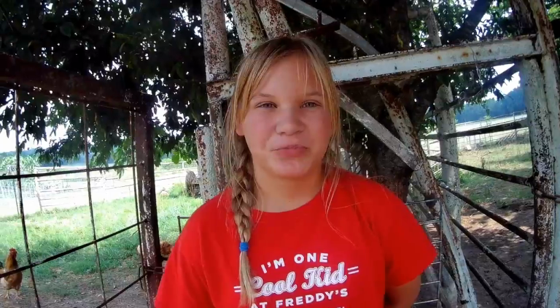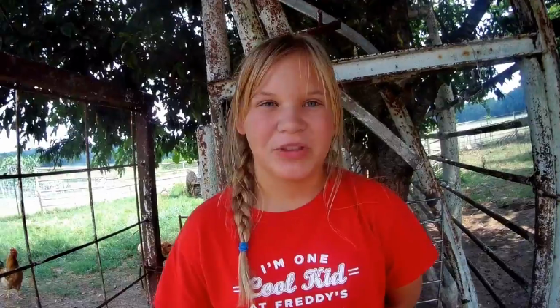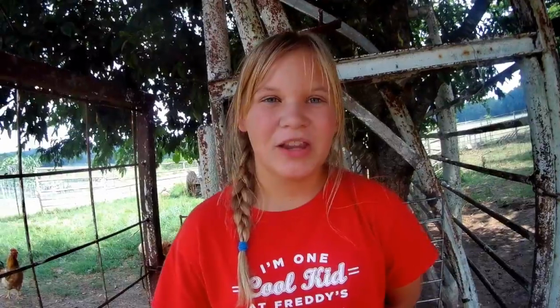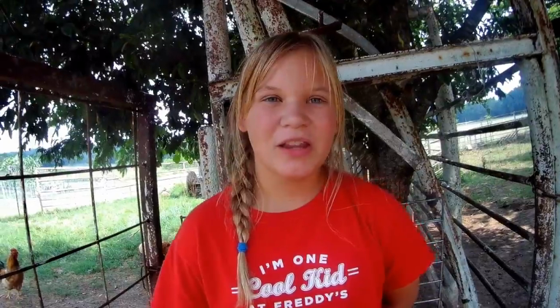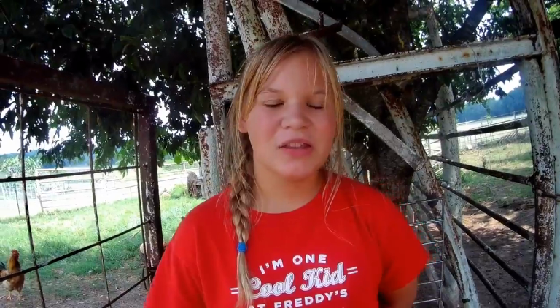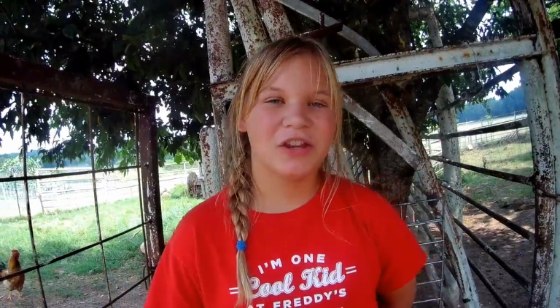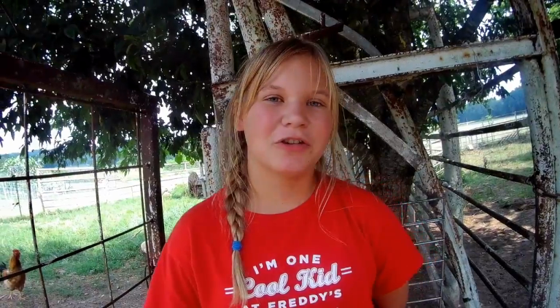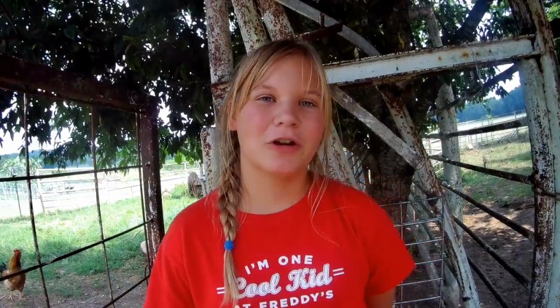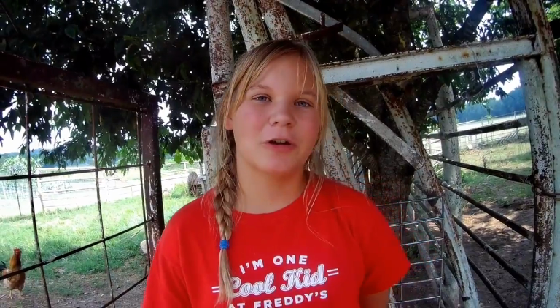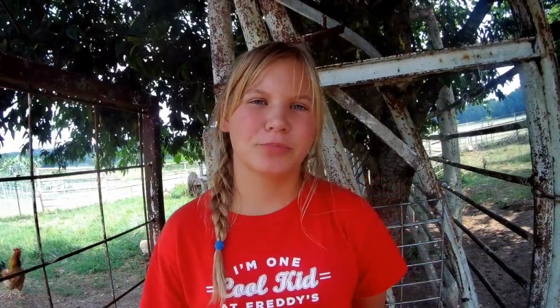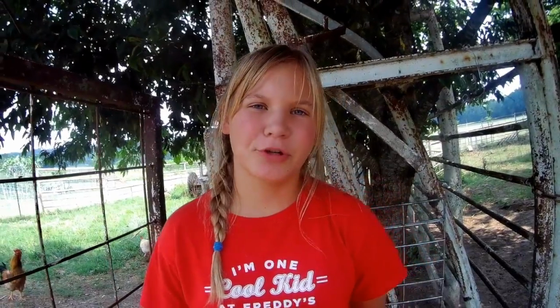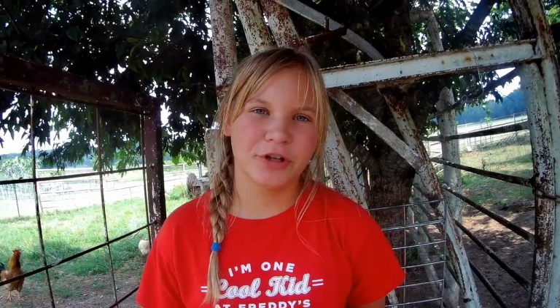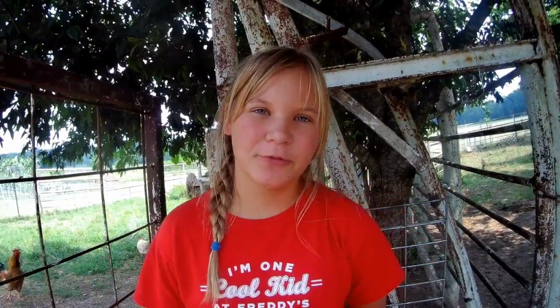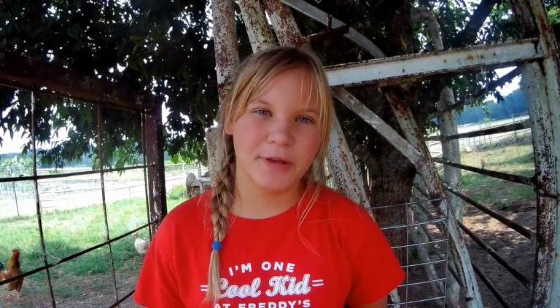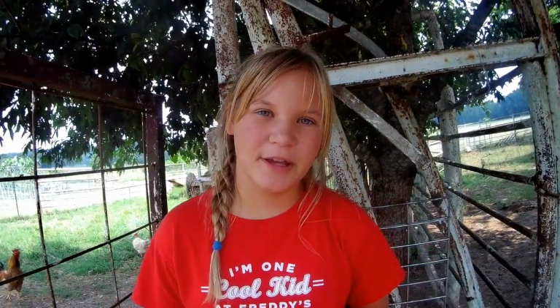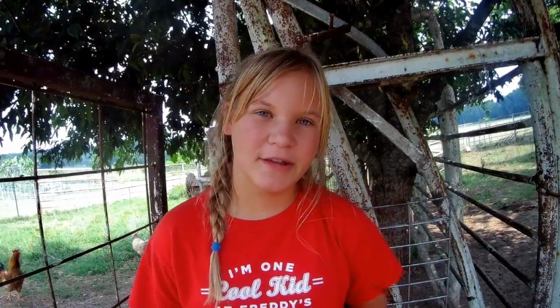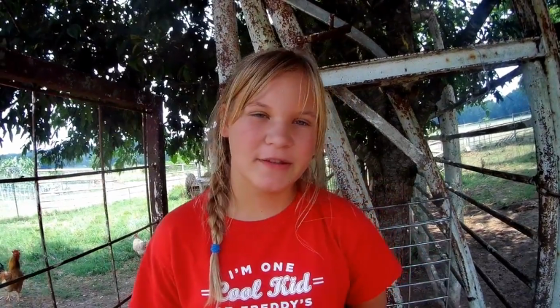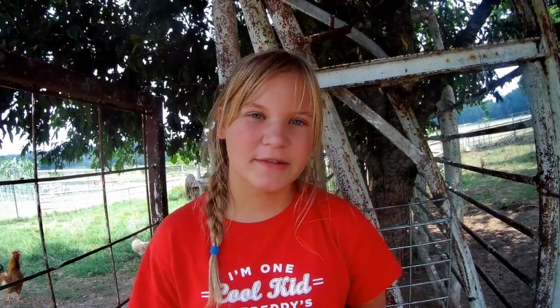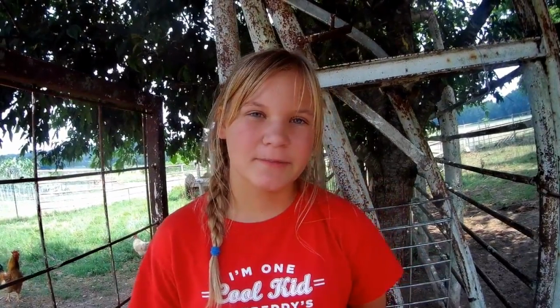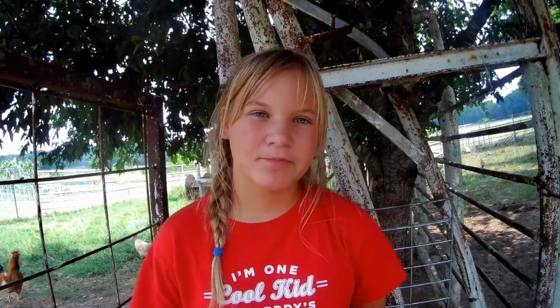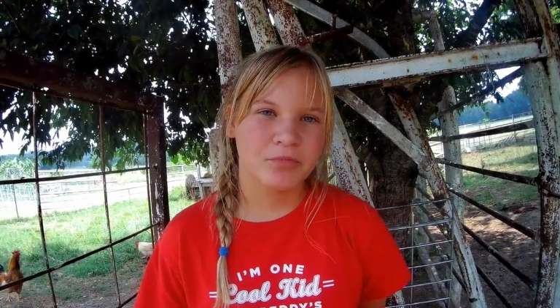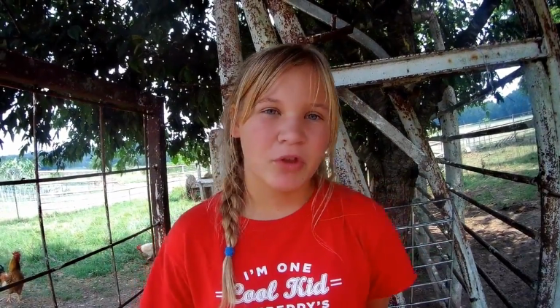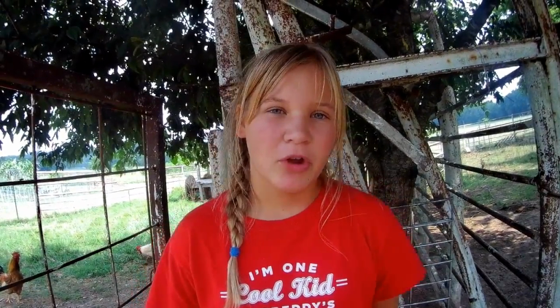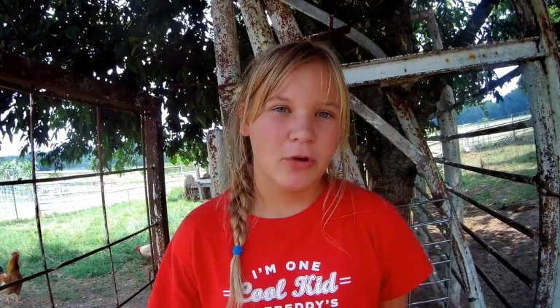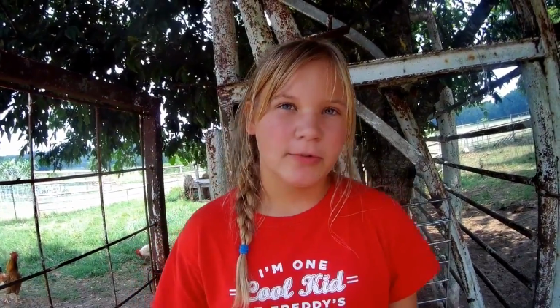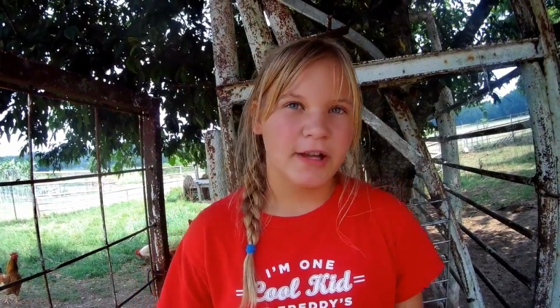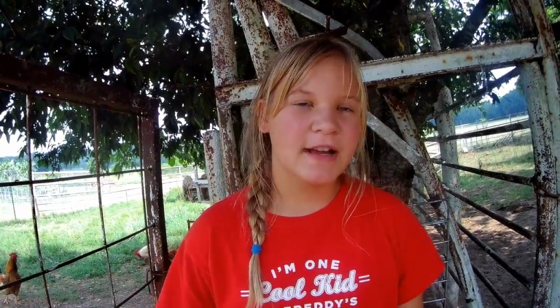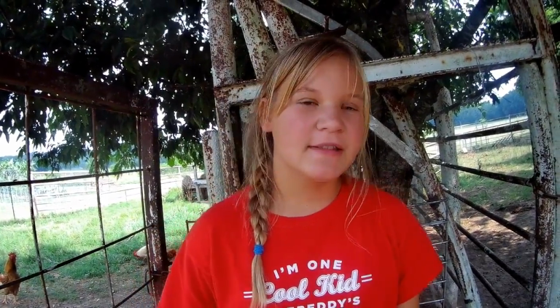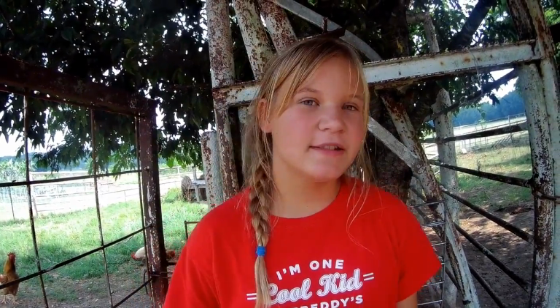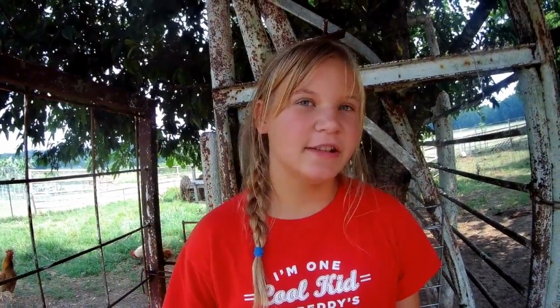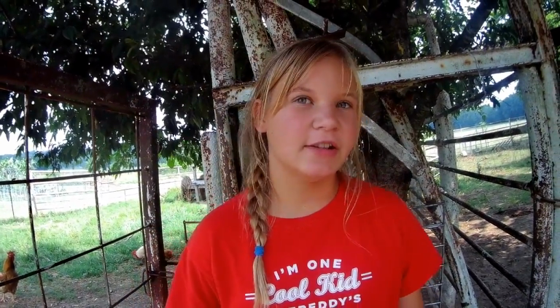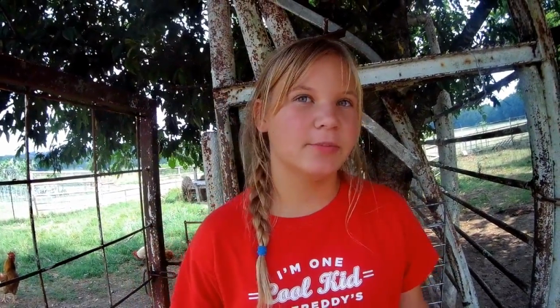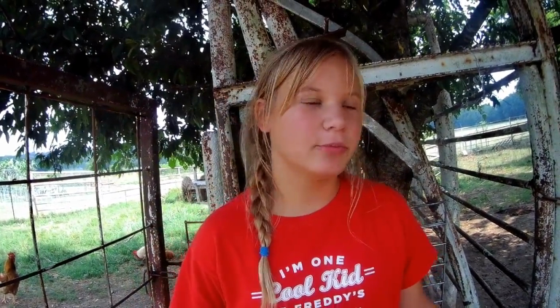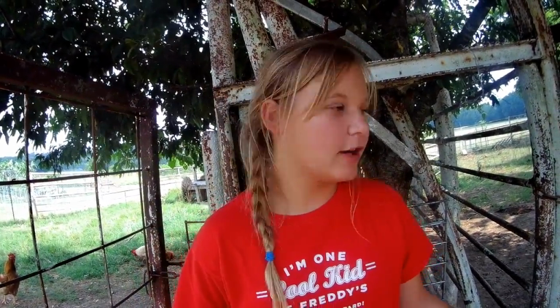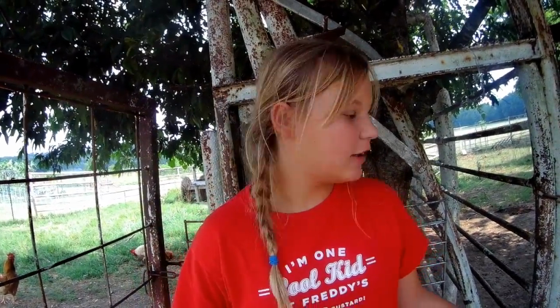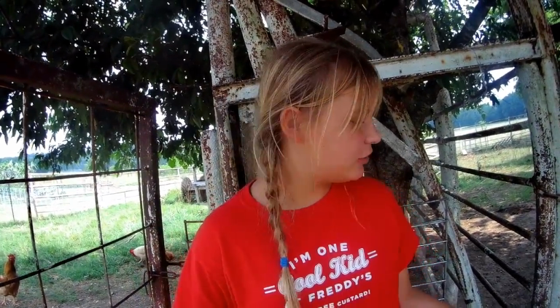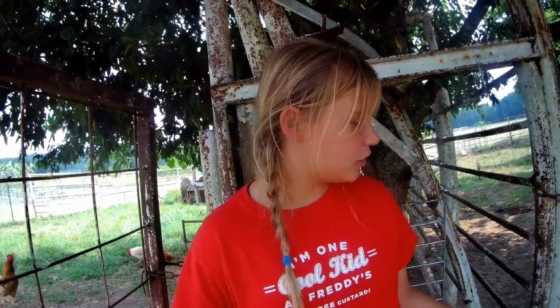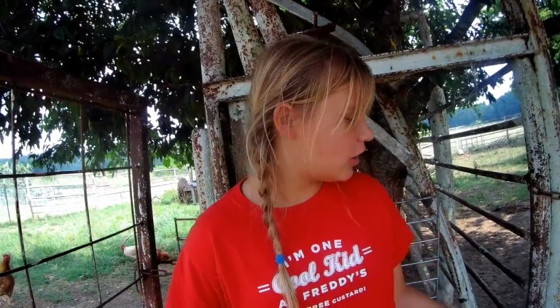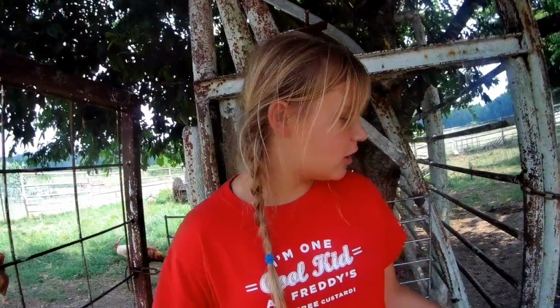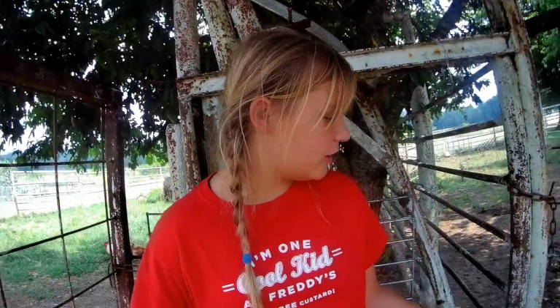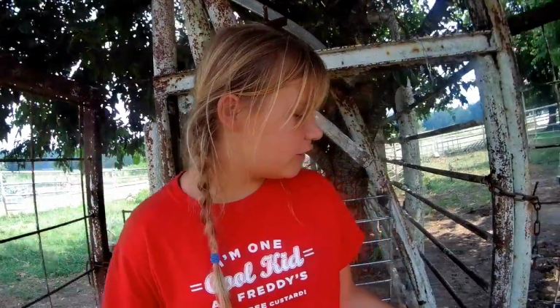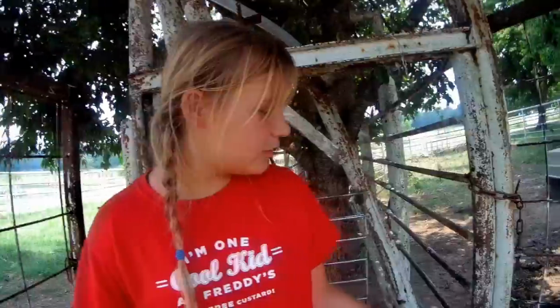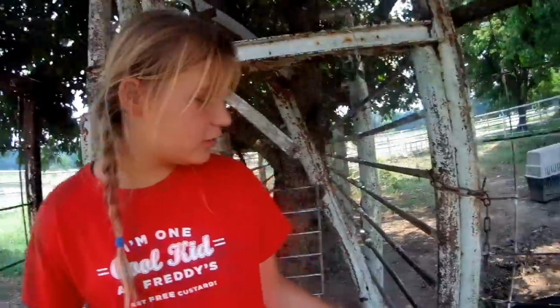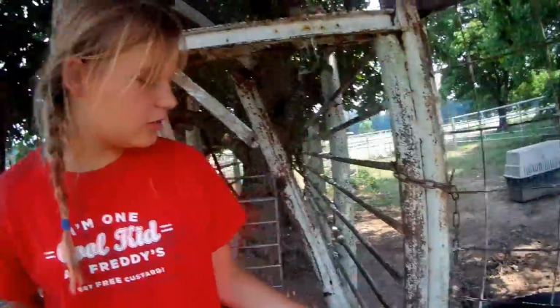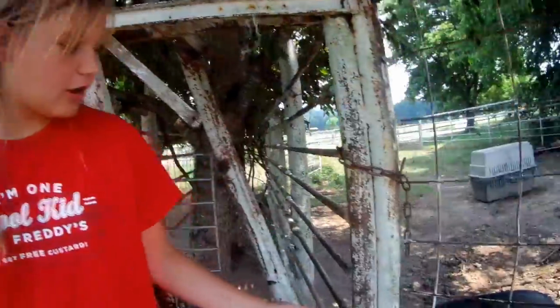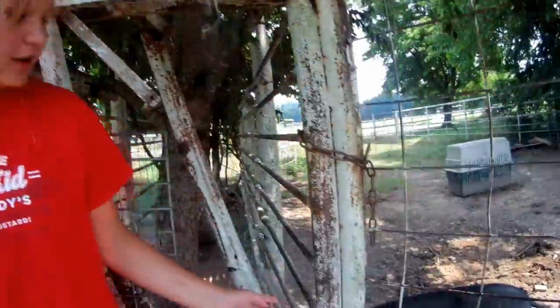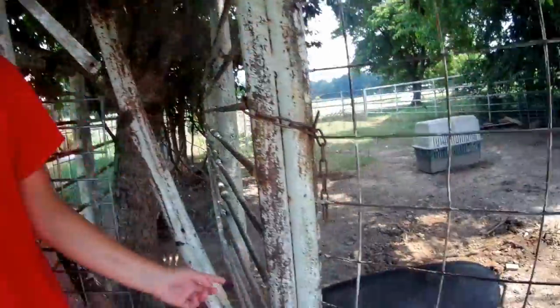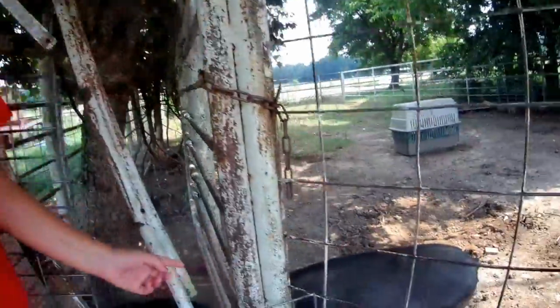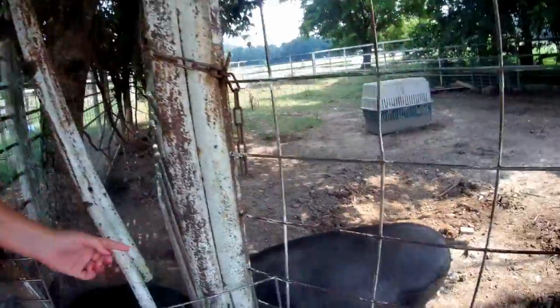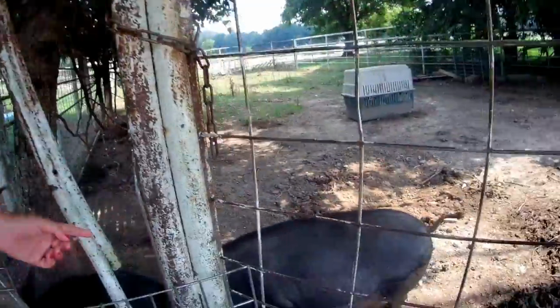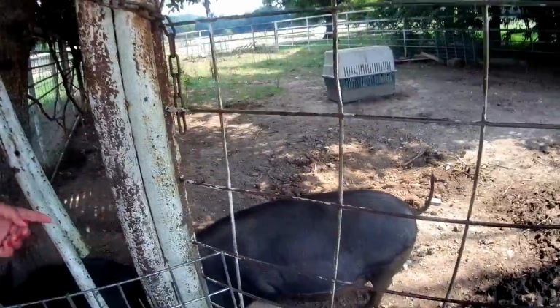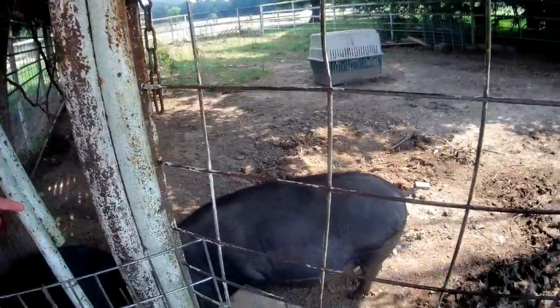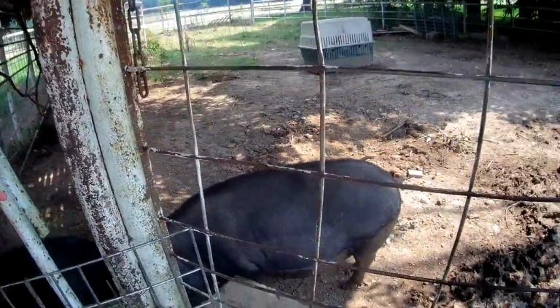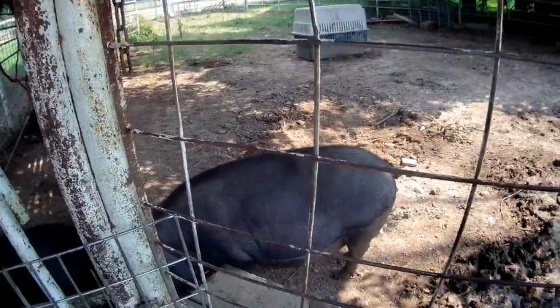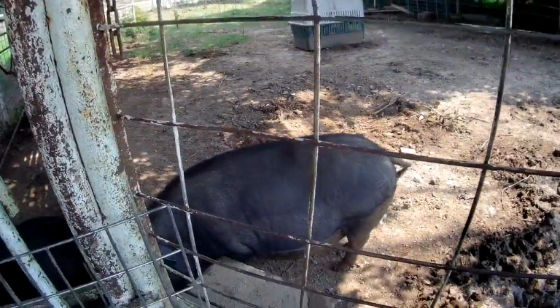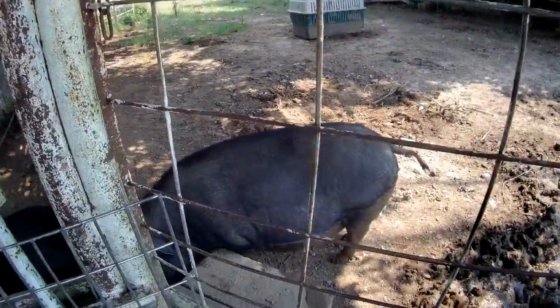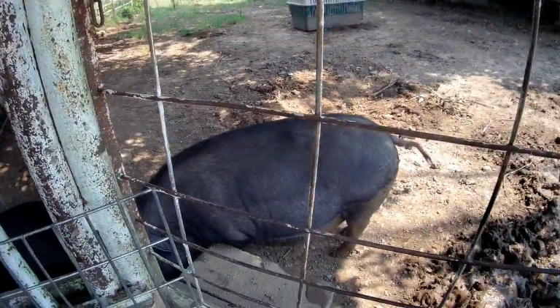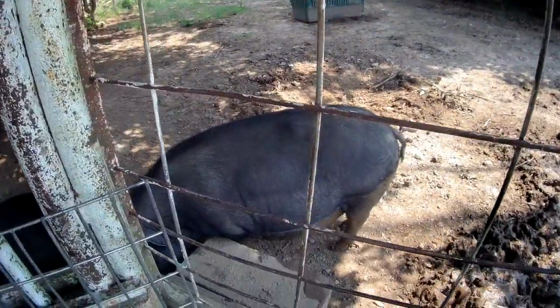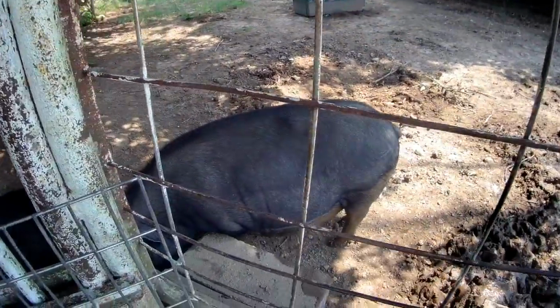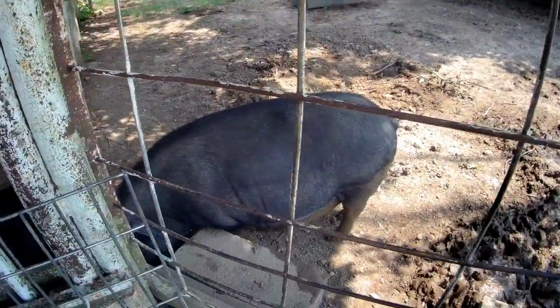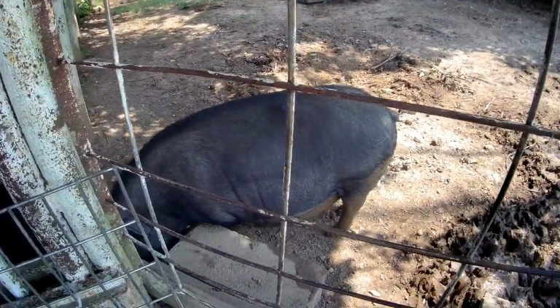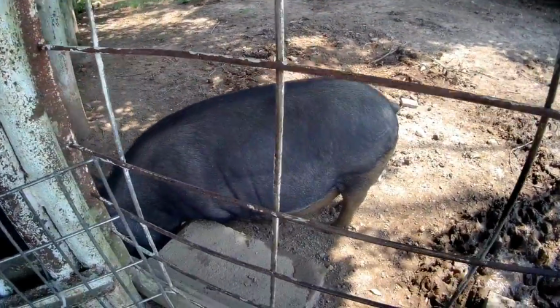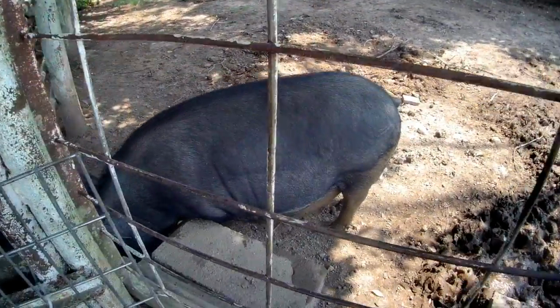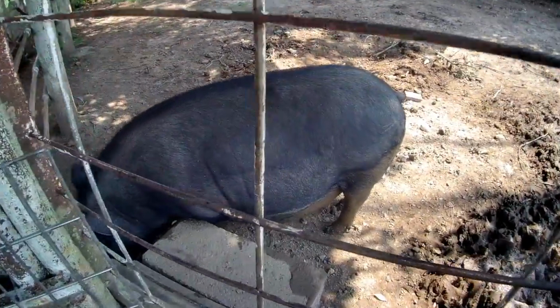They're our breeder pigs. We accidentally bred Dolly — we weren't going to yet.